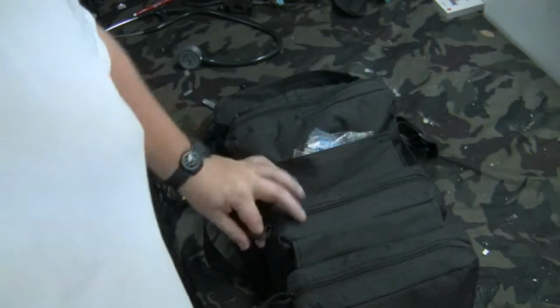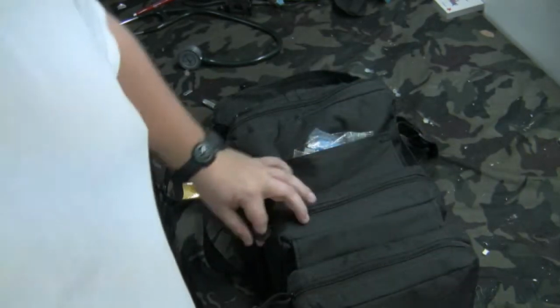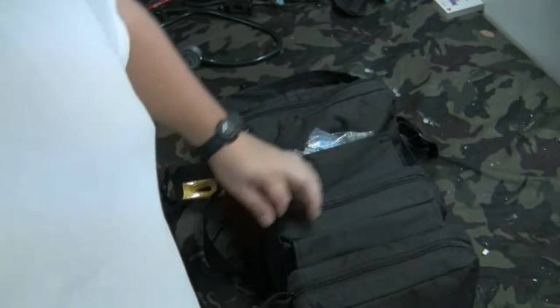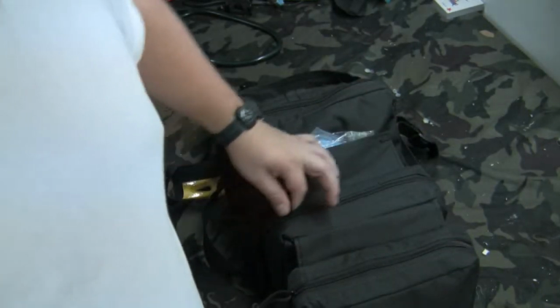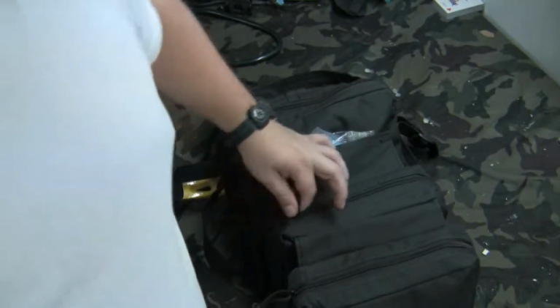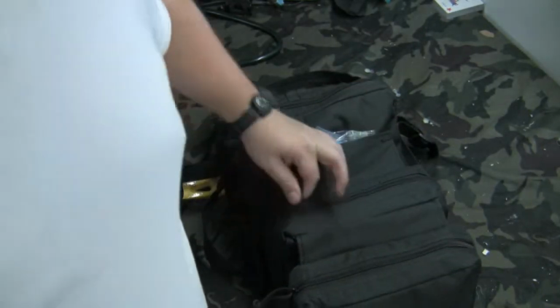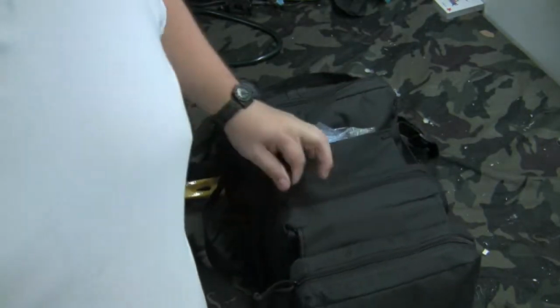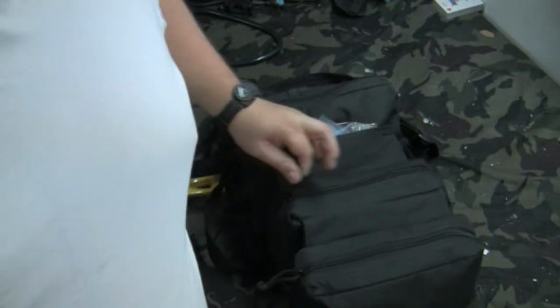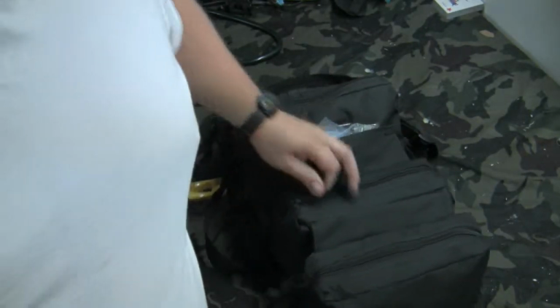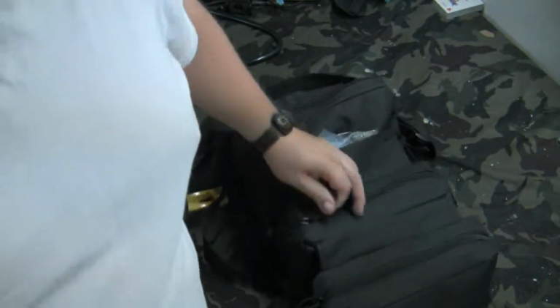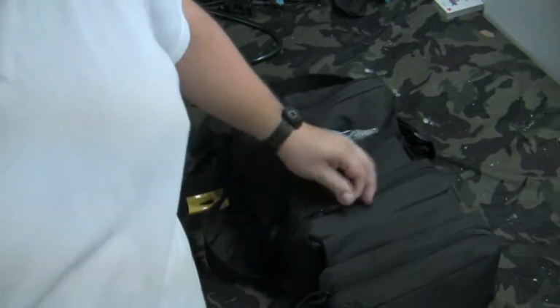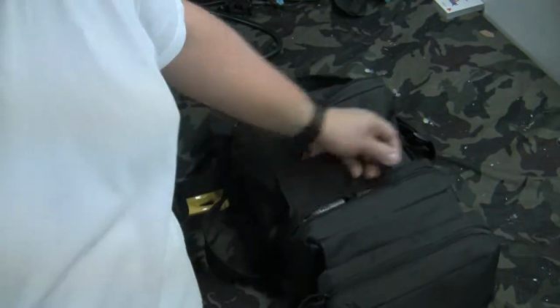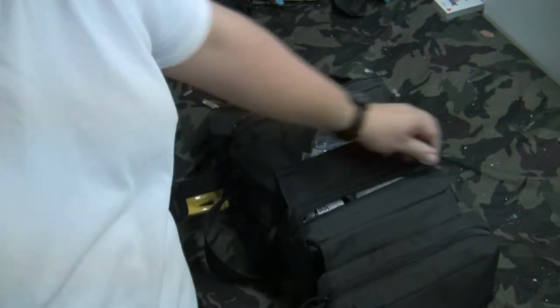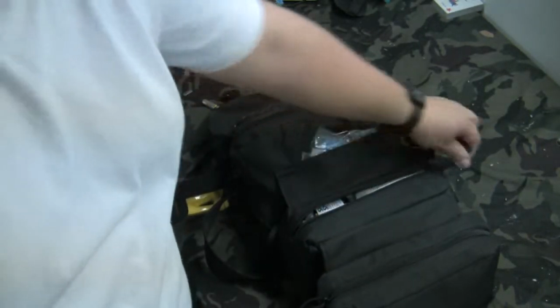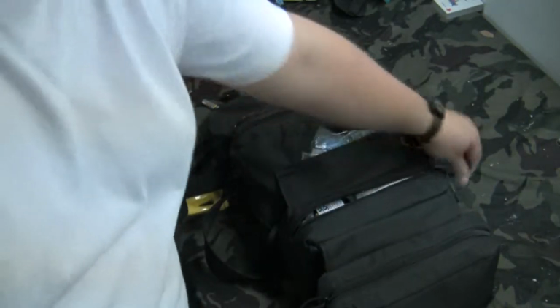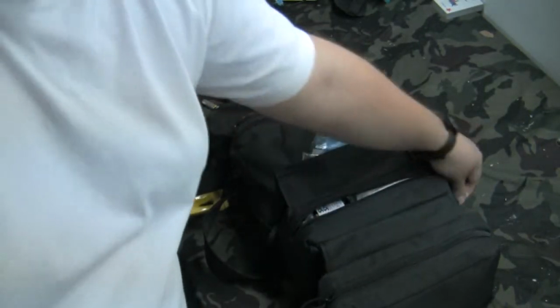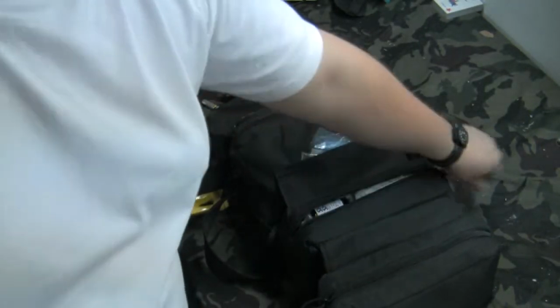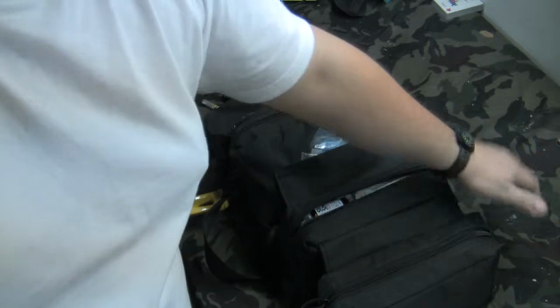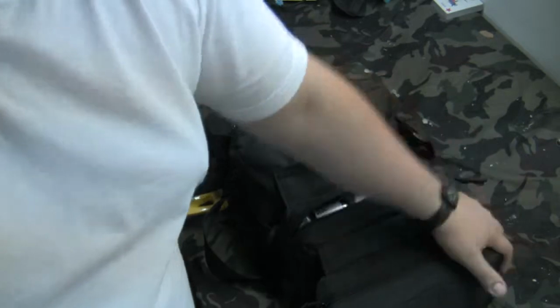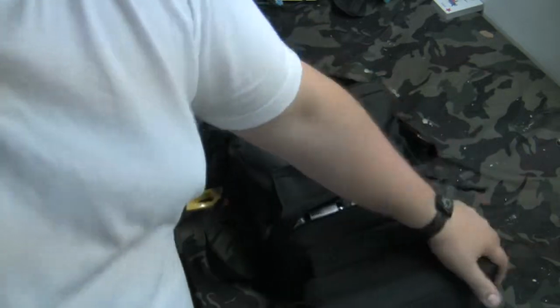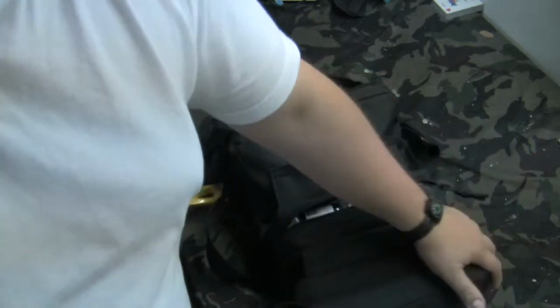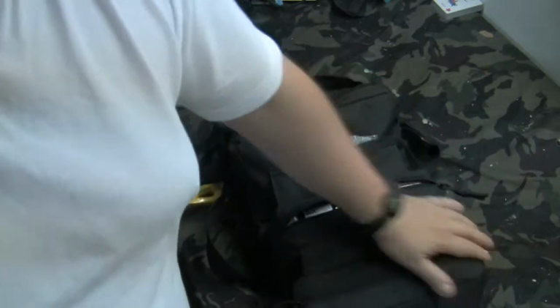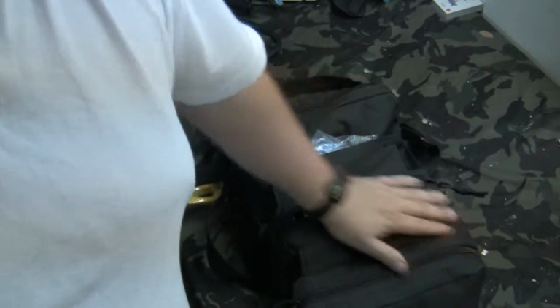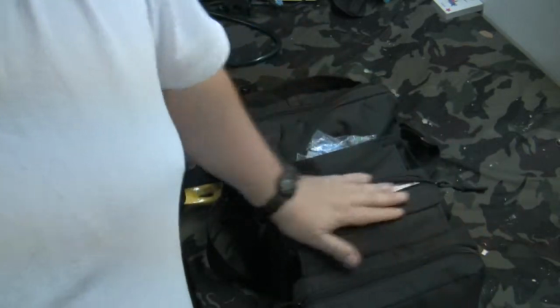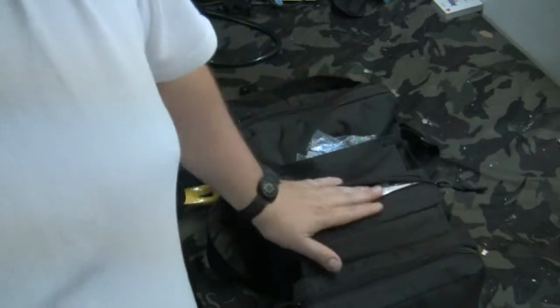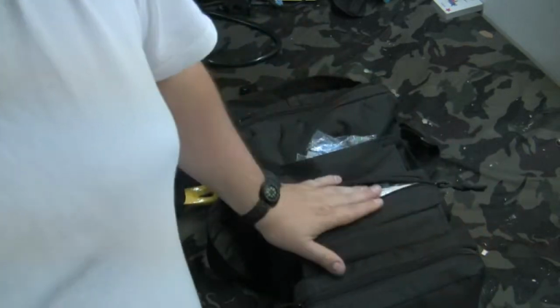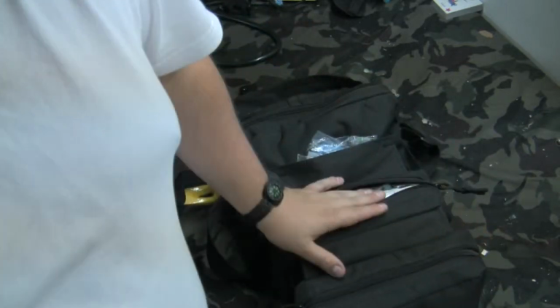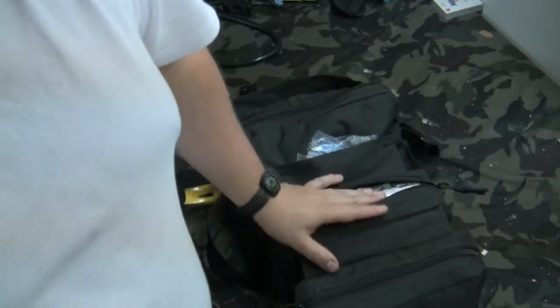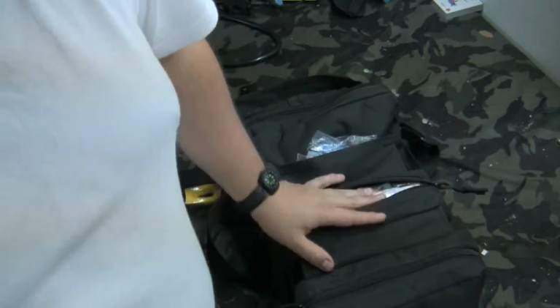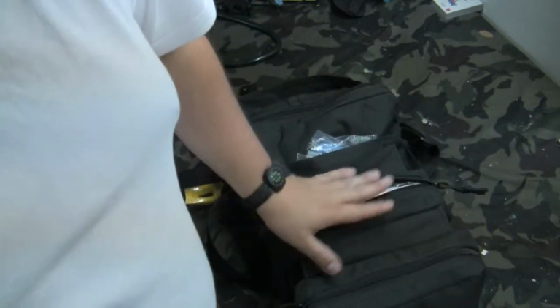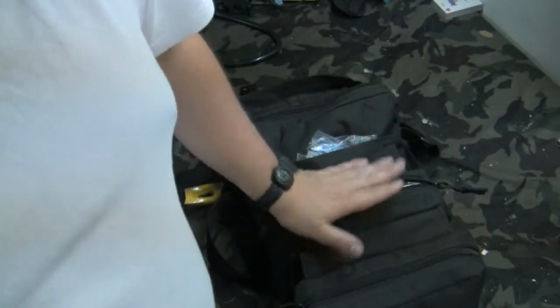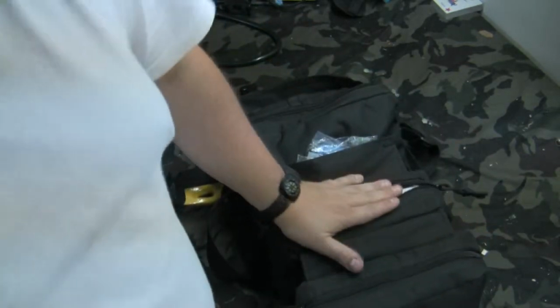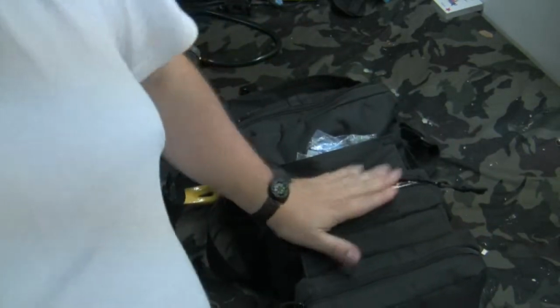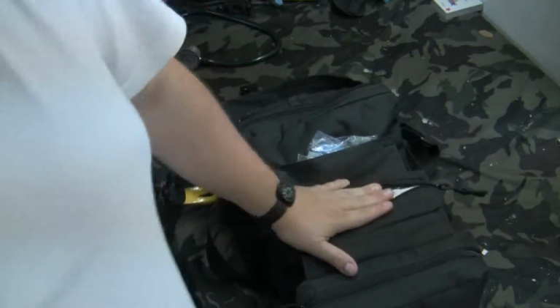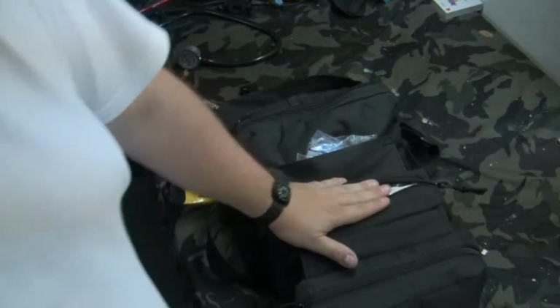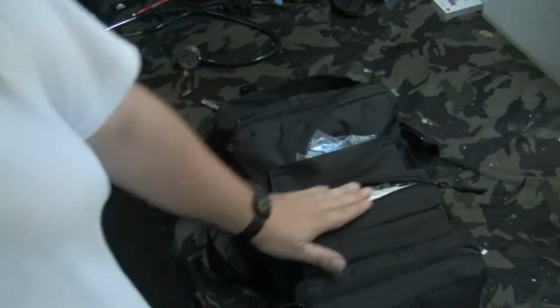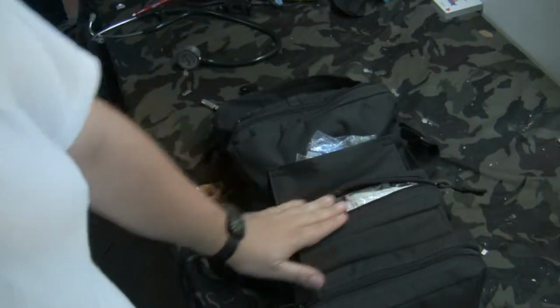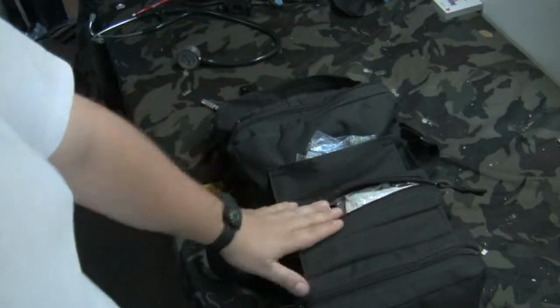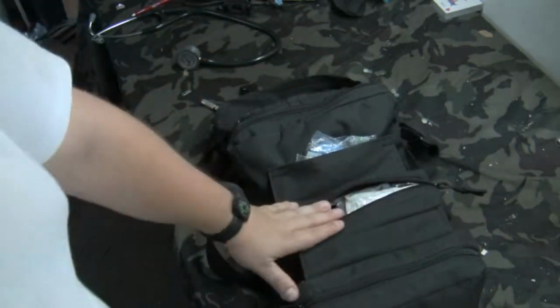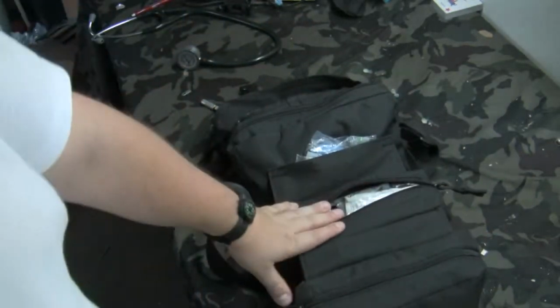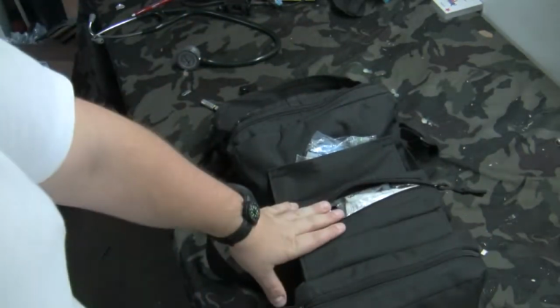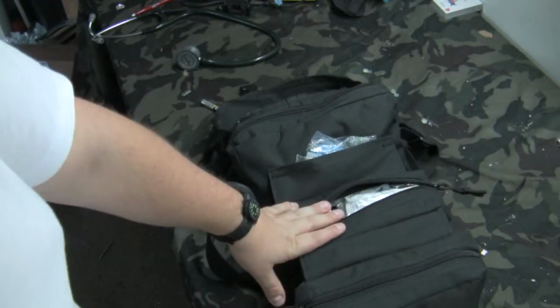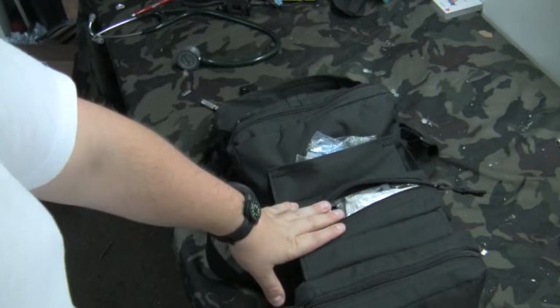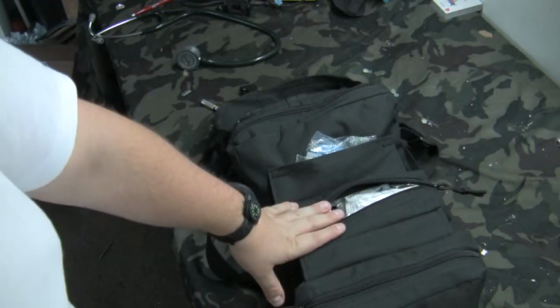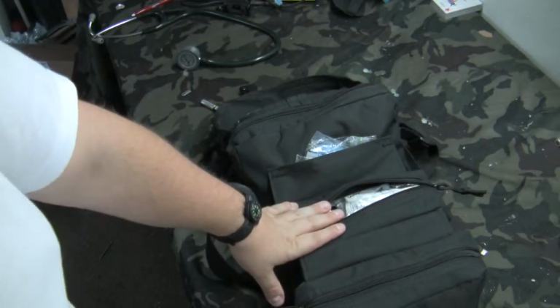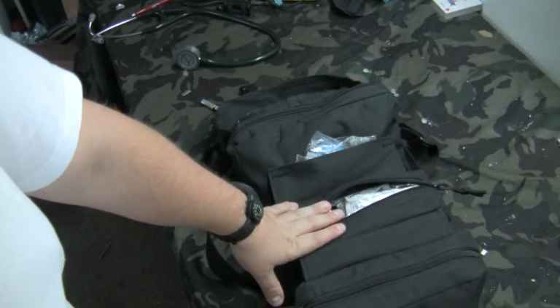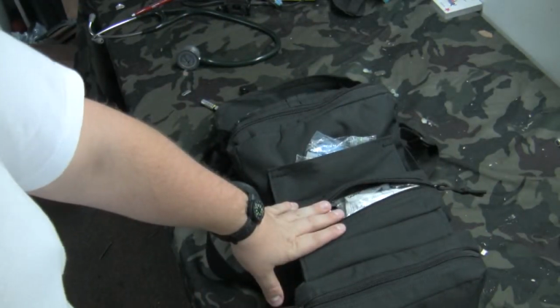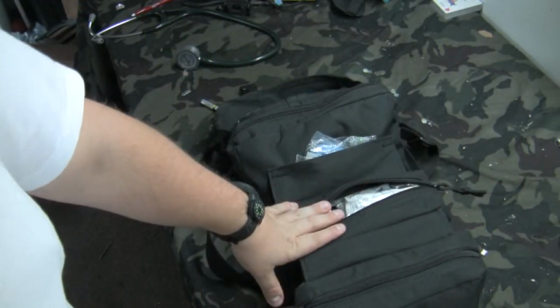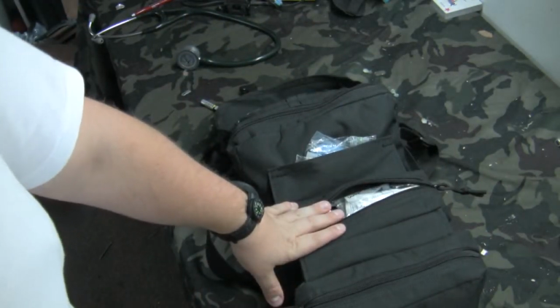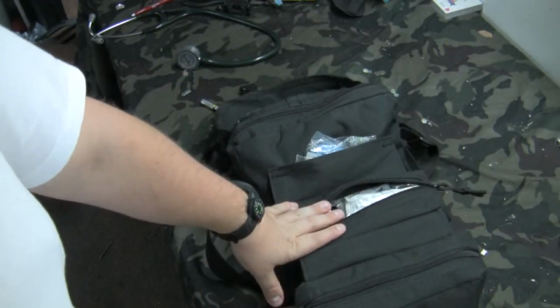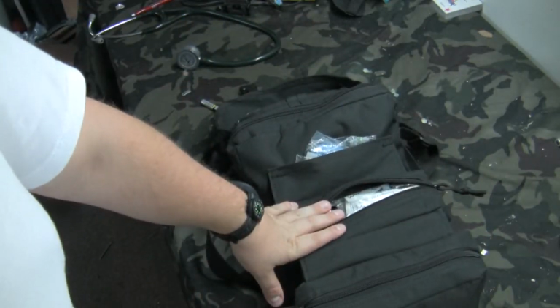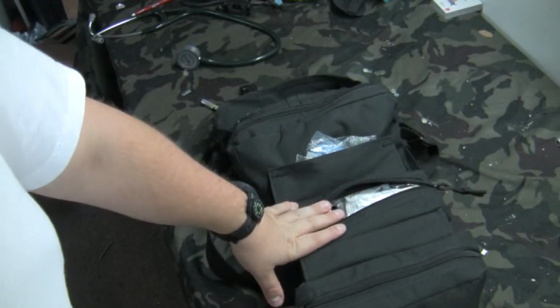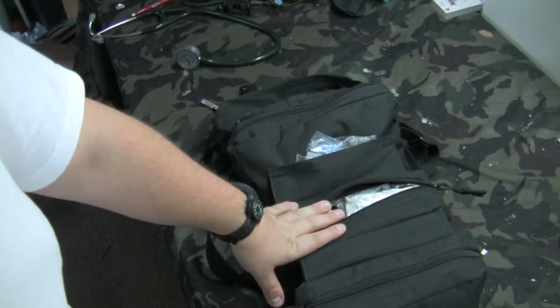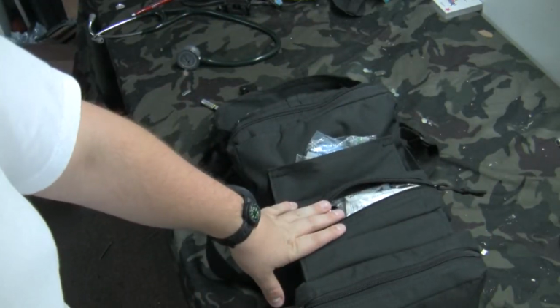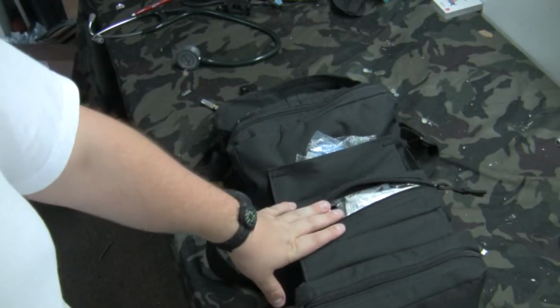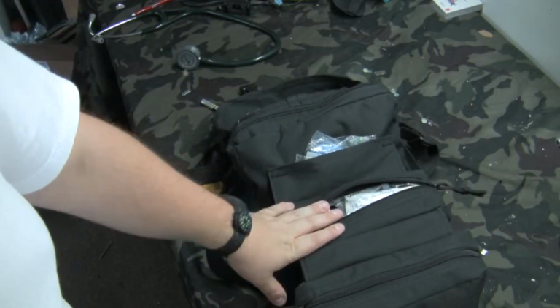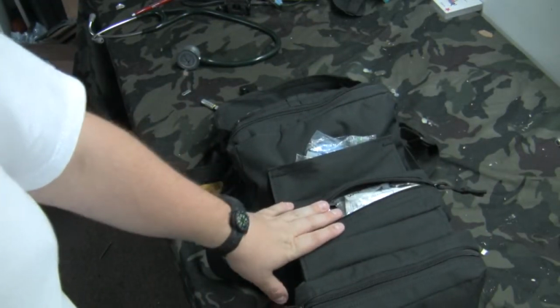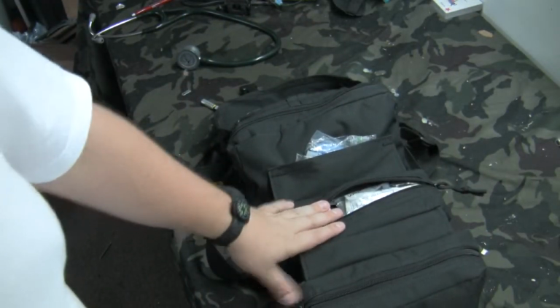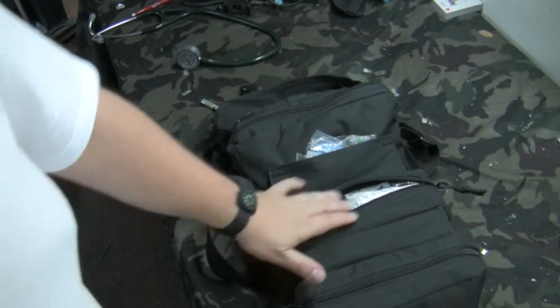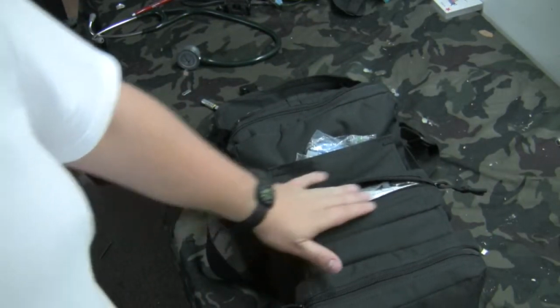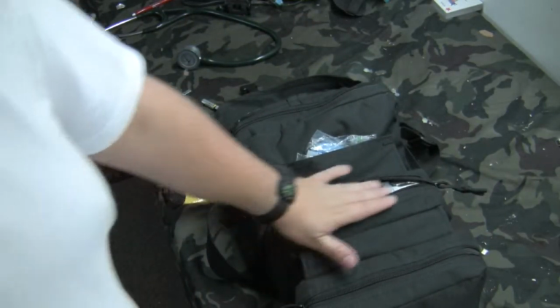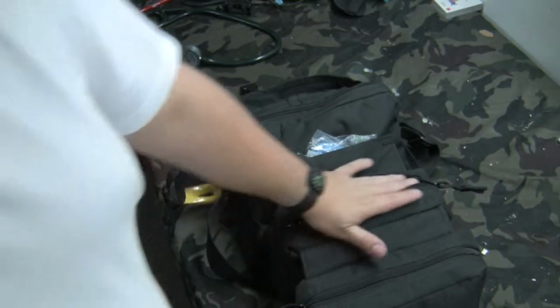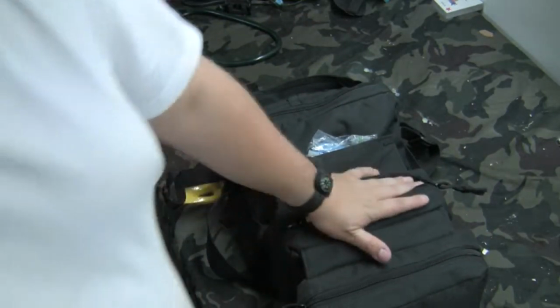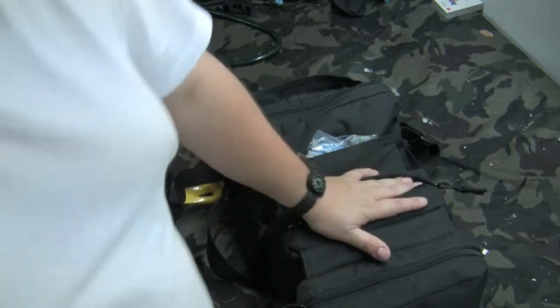Here's the middle section — it's a little more tightly packed. This is my bandage section.